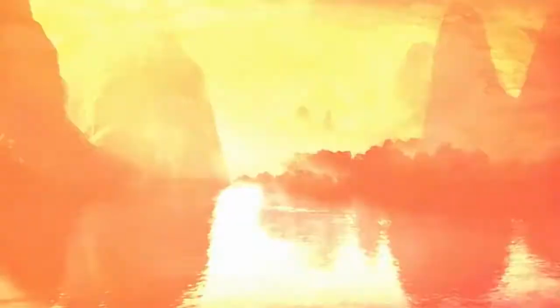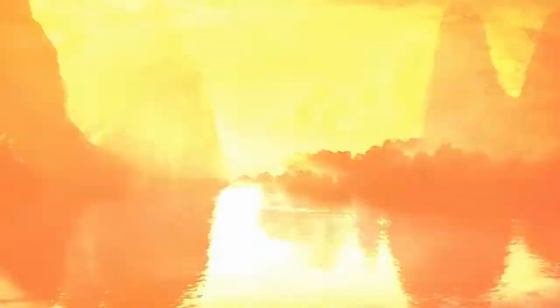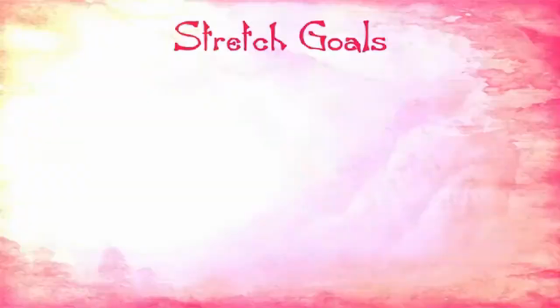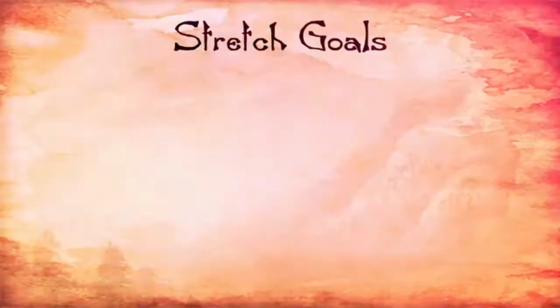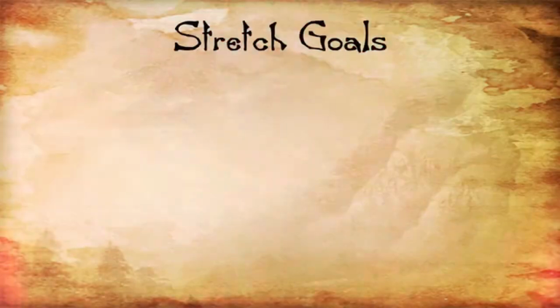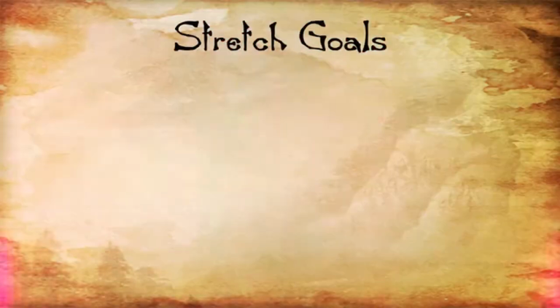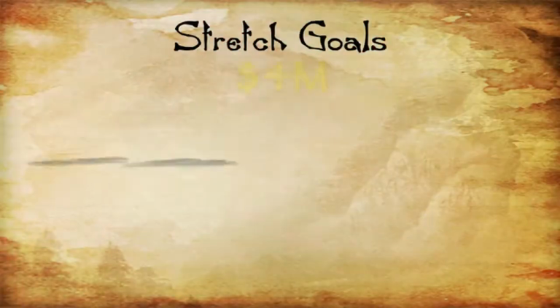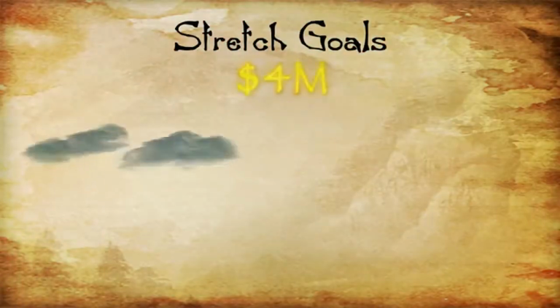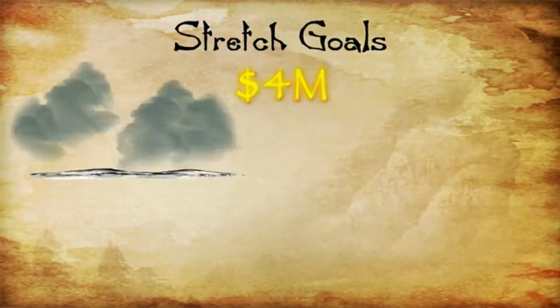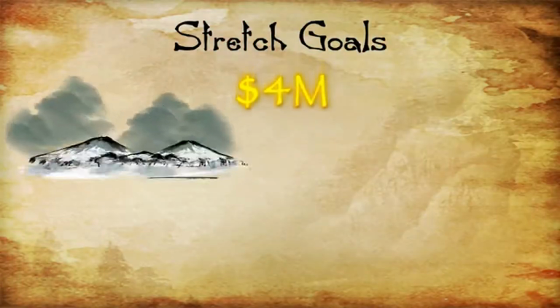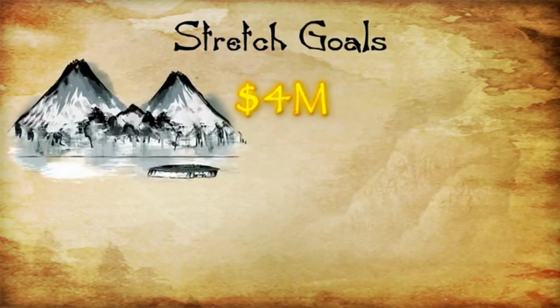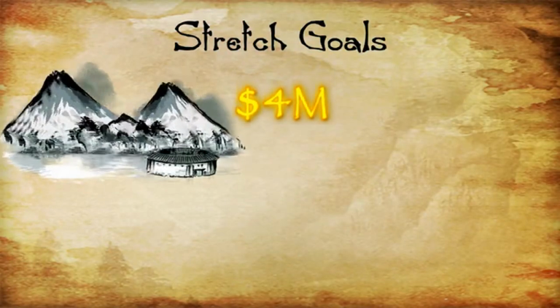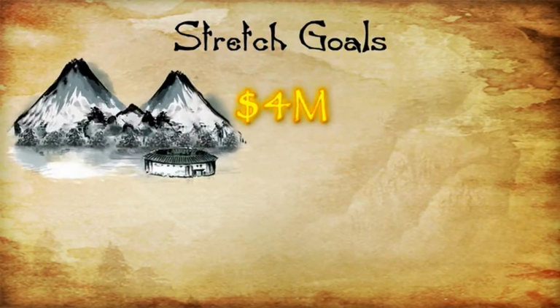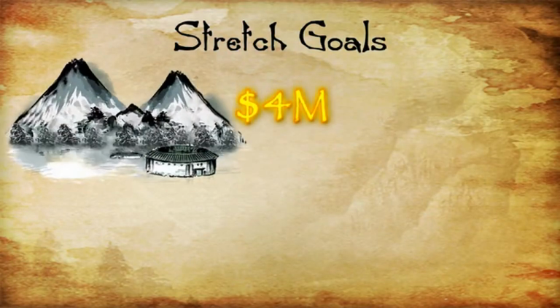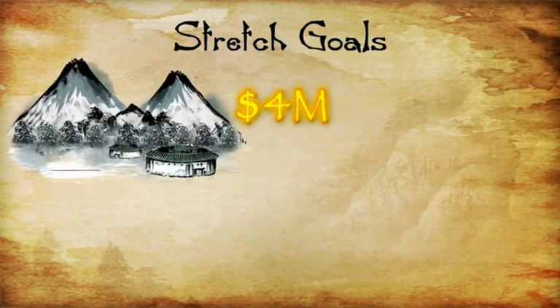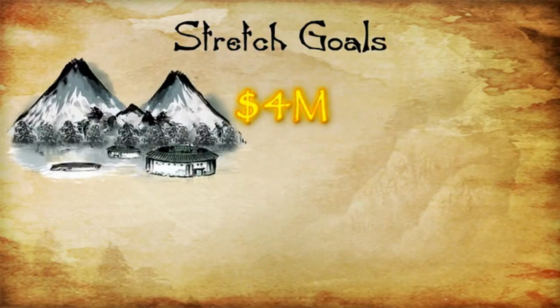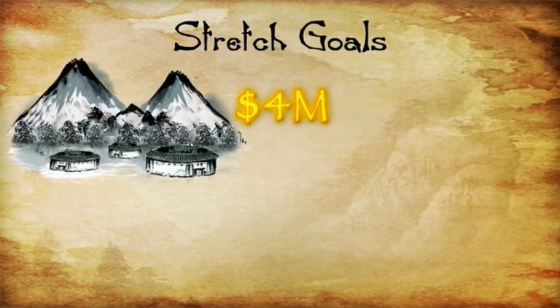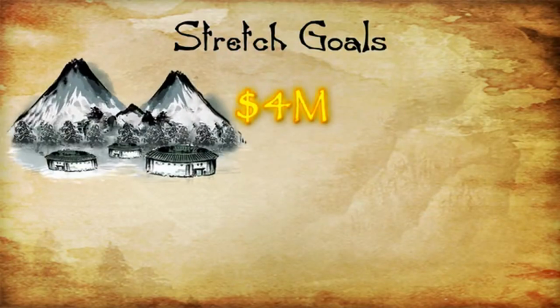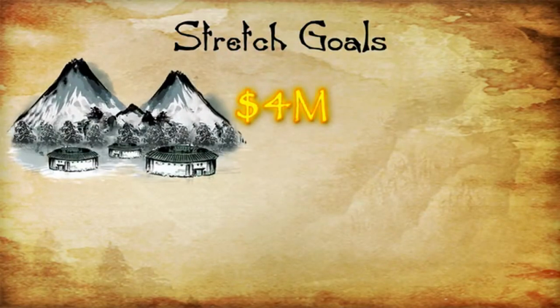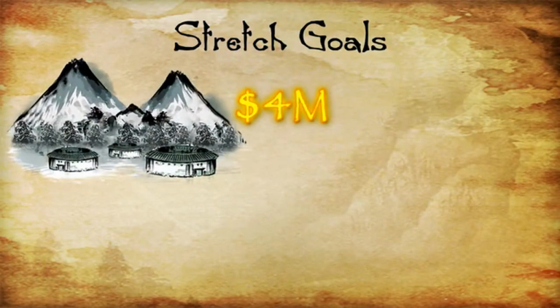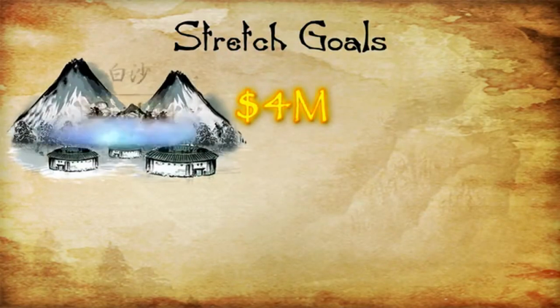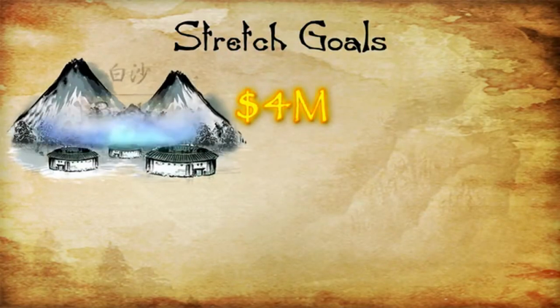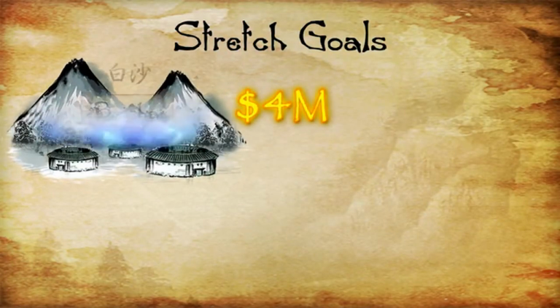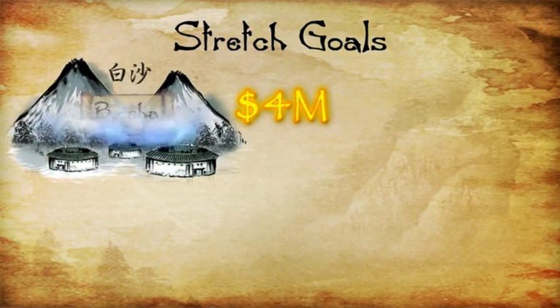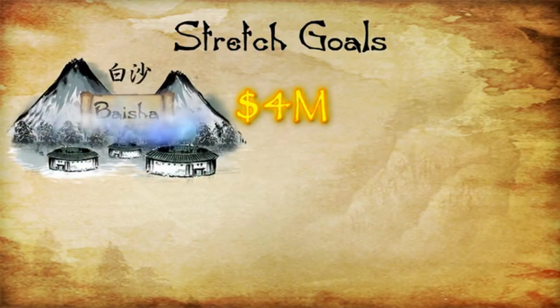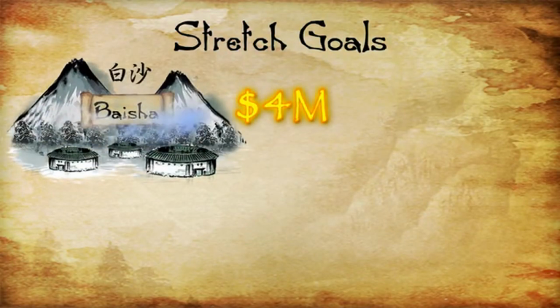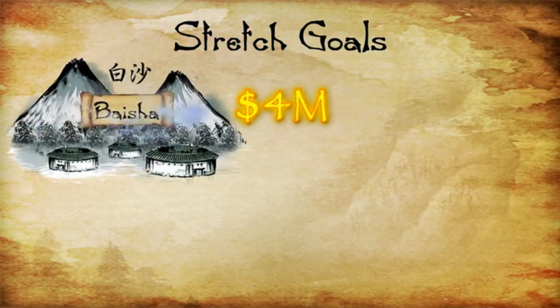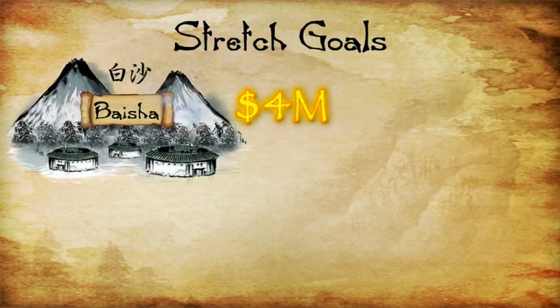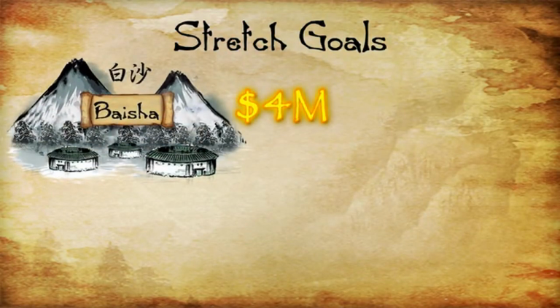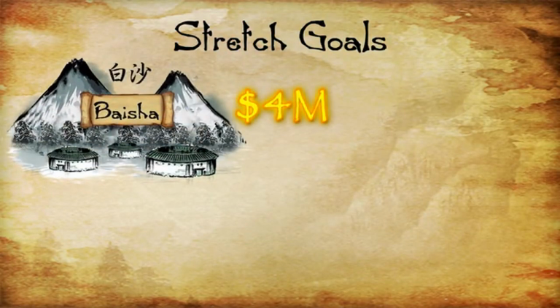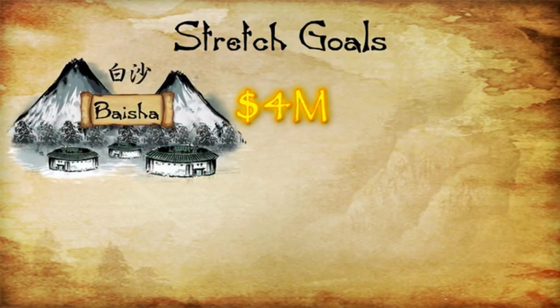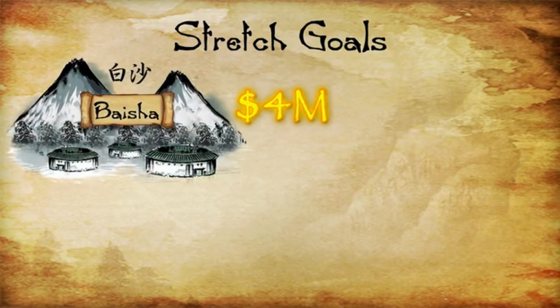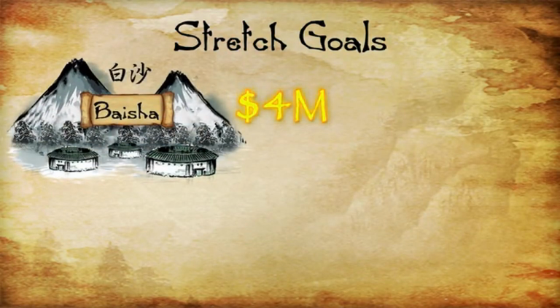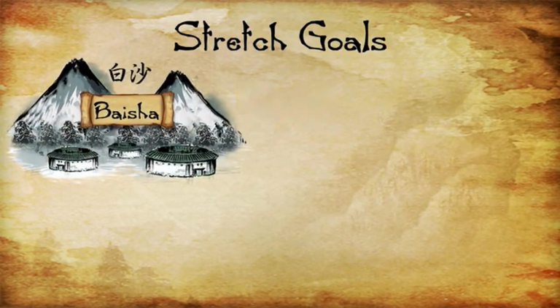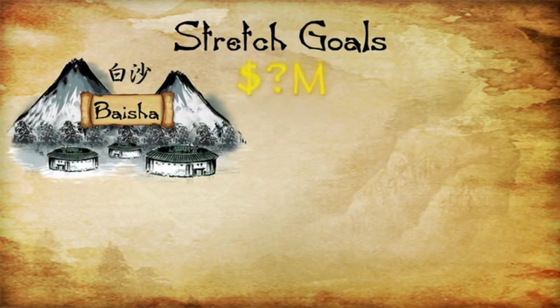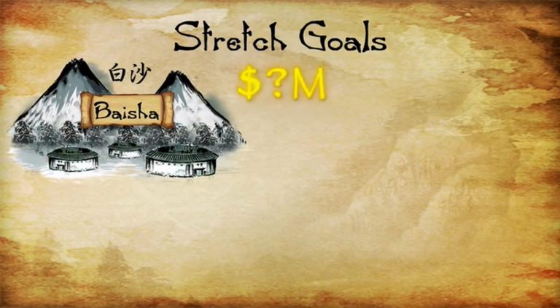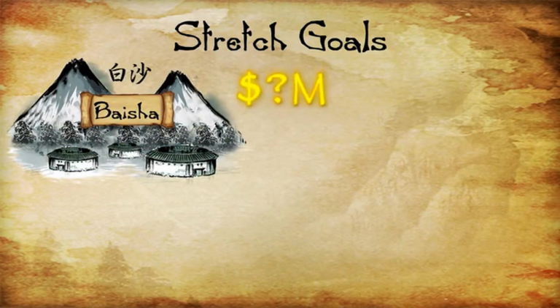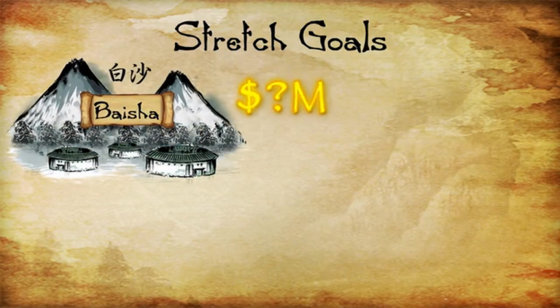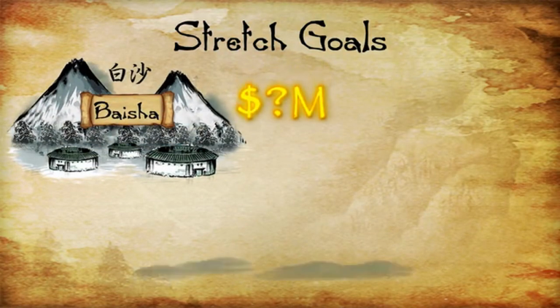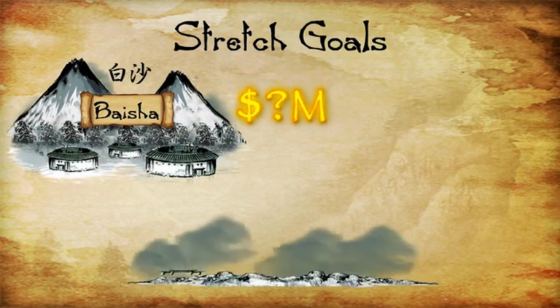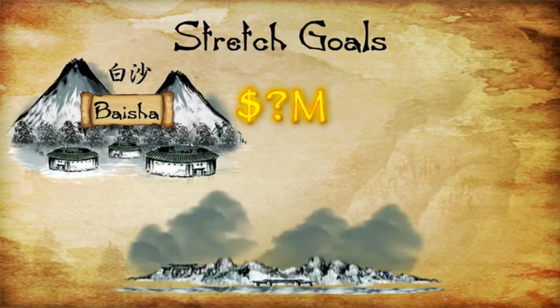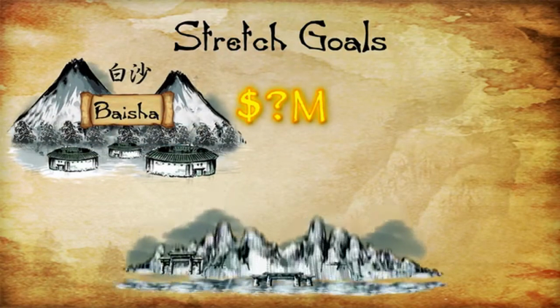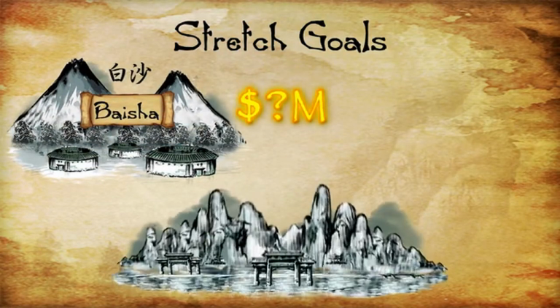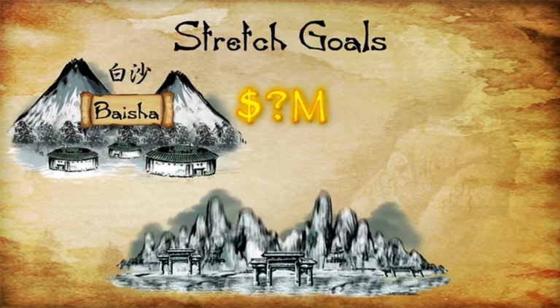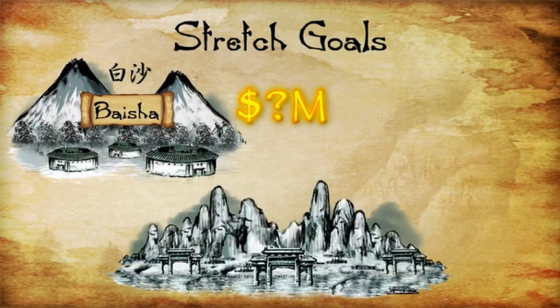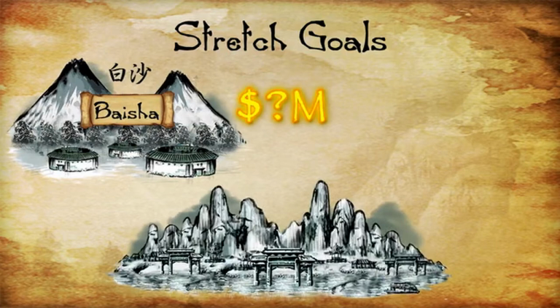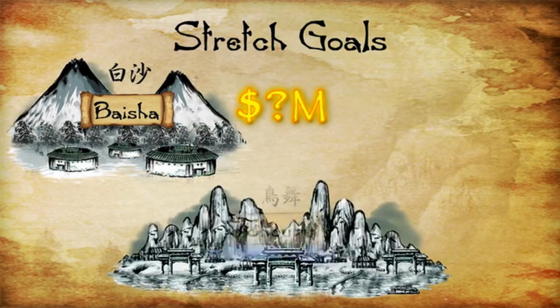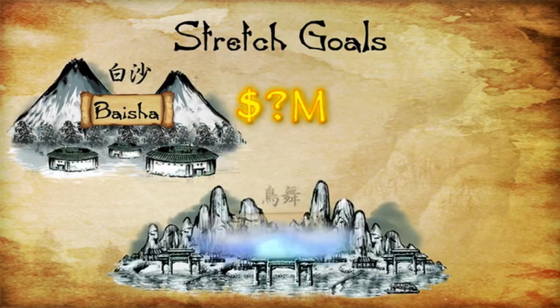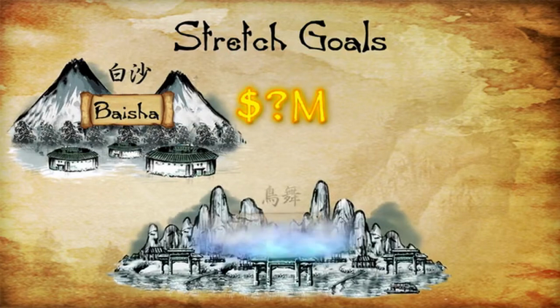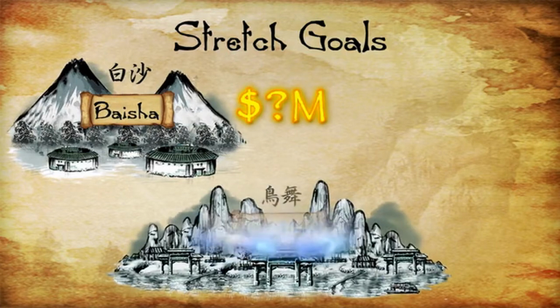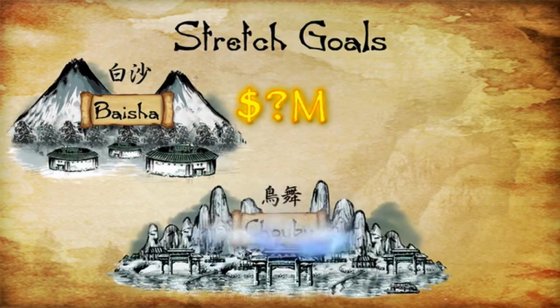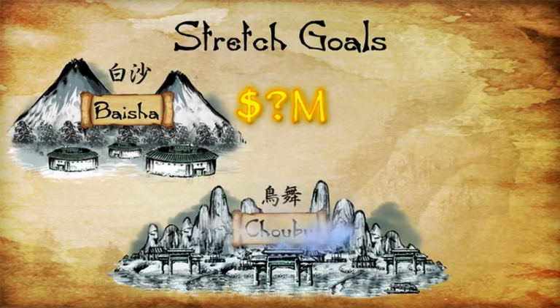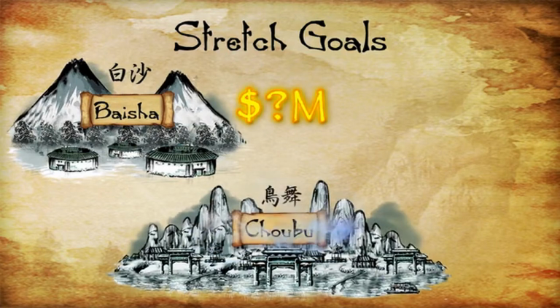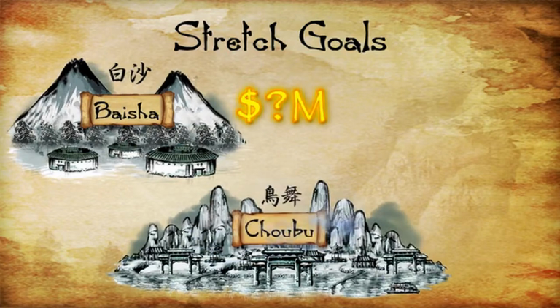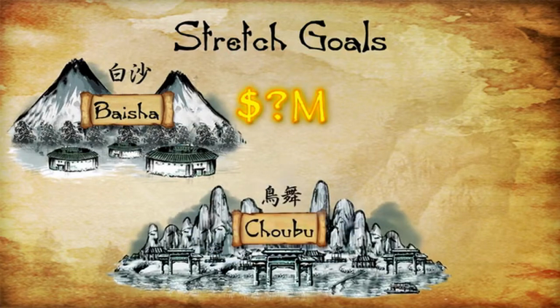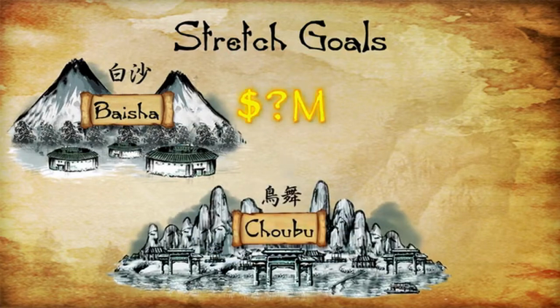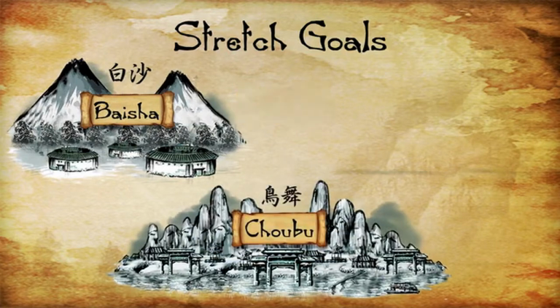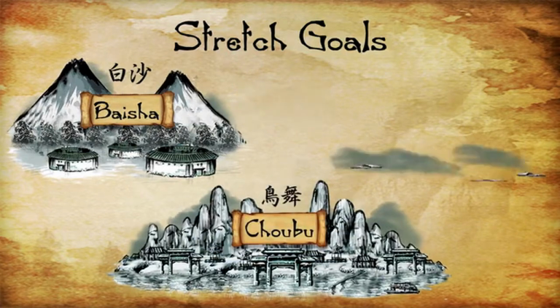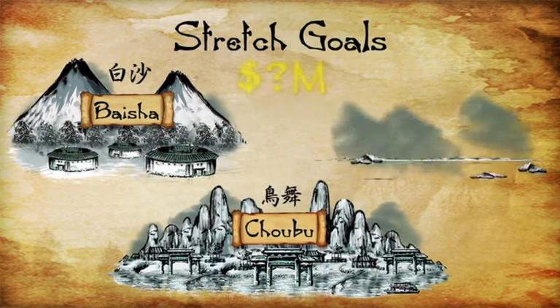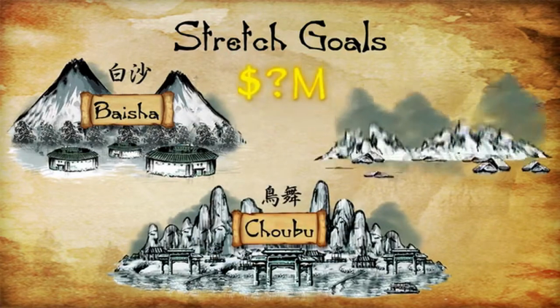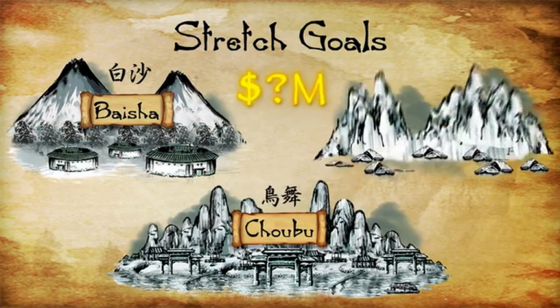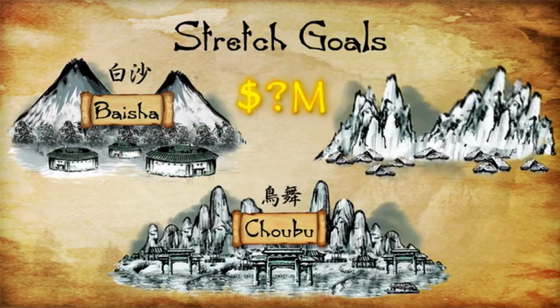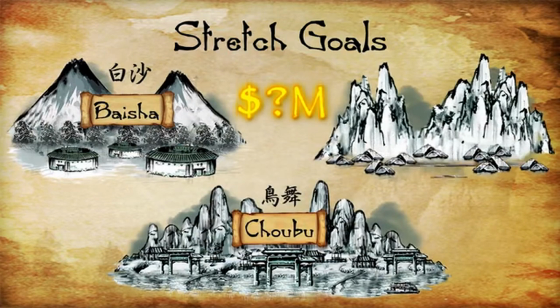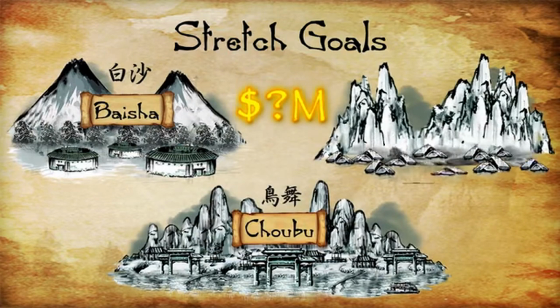Three areas will make up the stretch goals: Baisha, Chobu, and Bailu village.